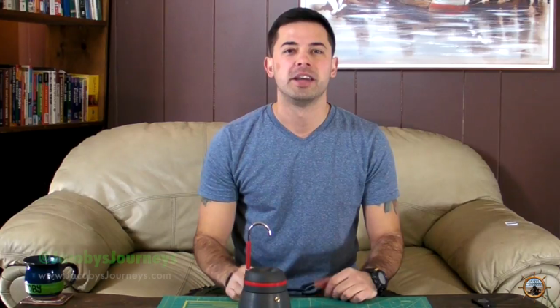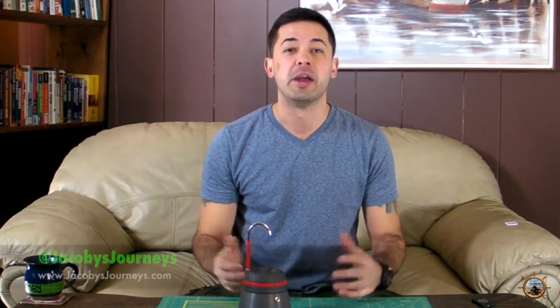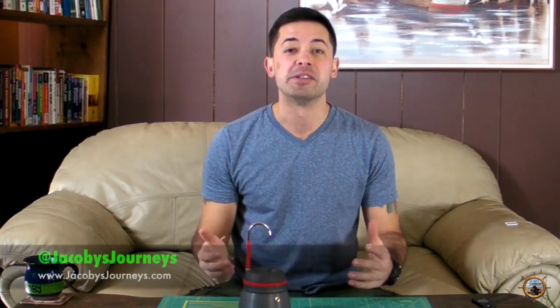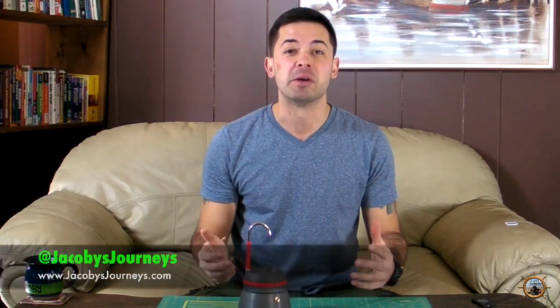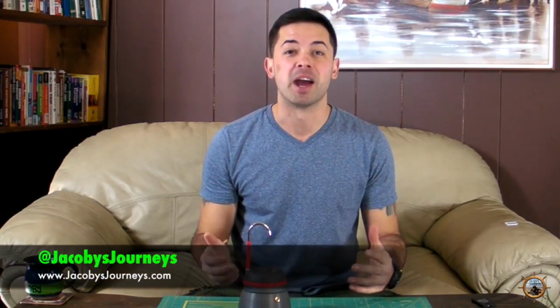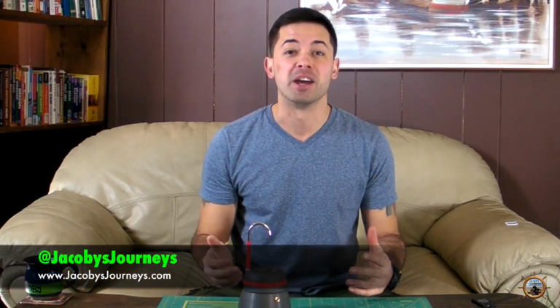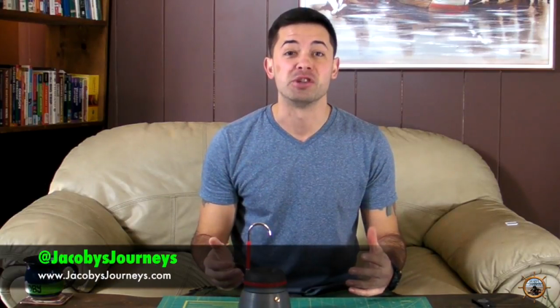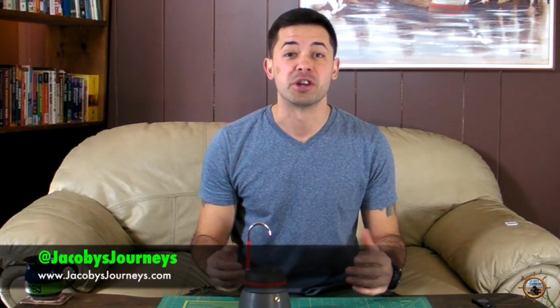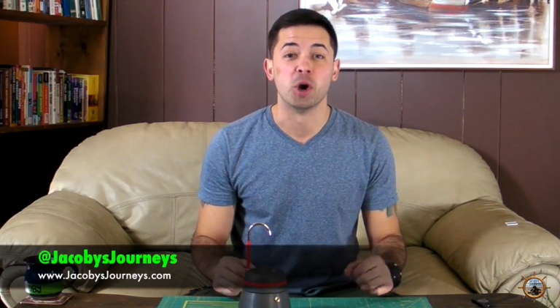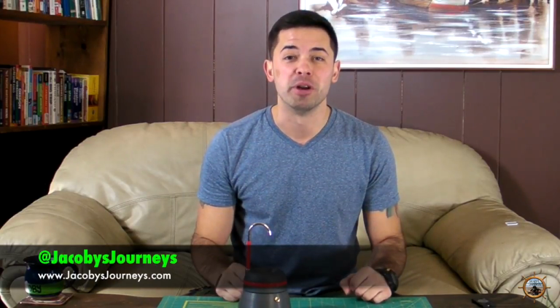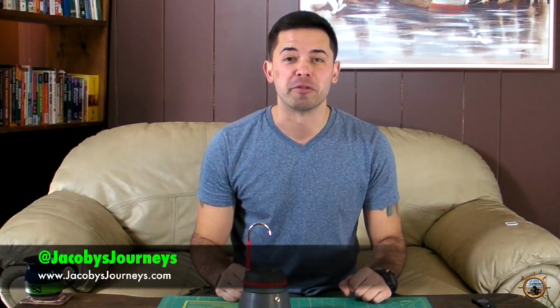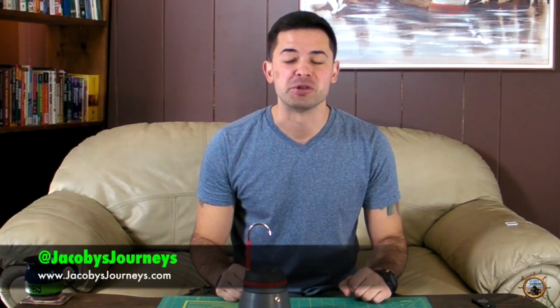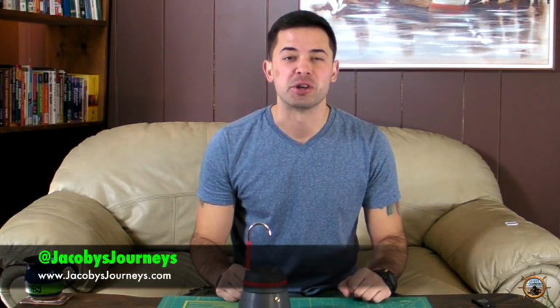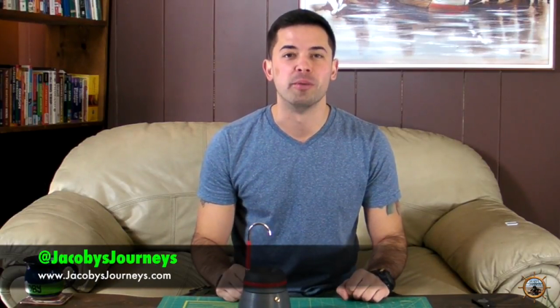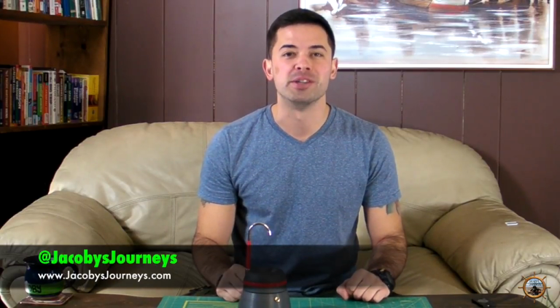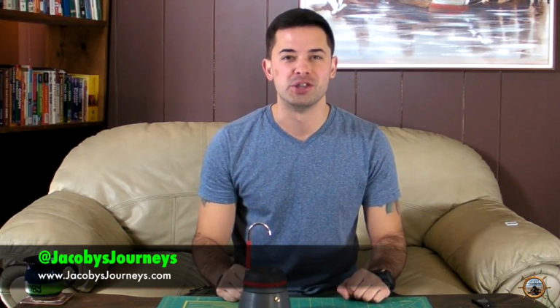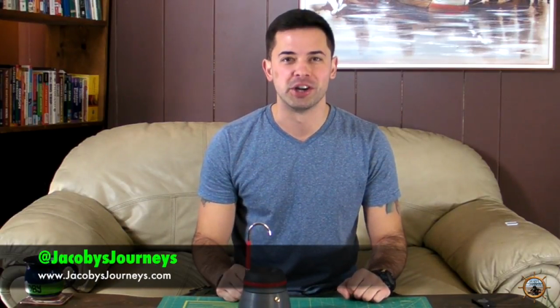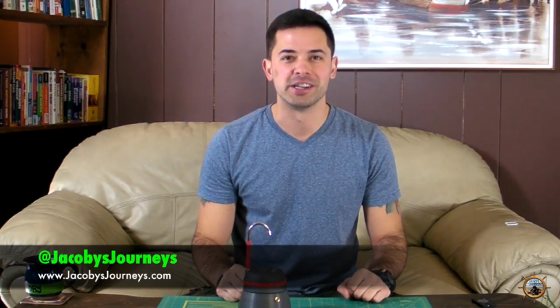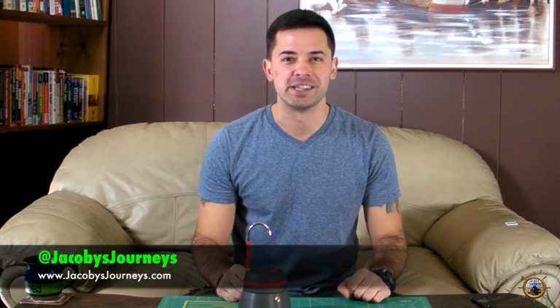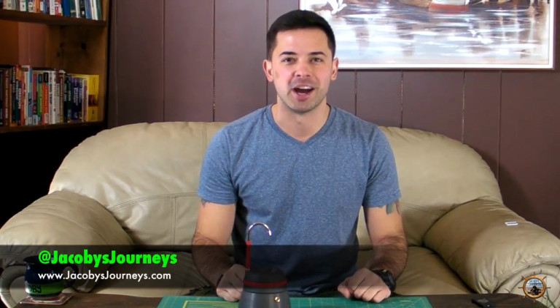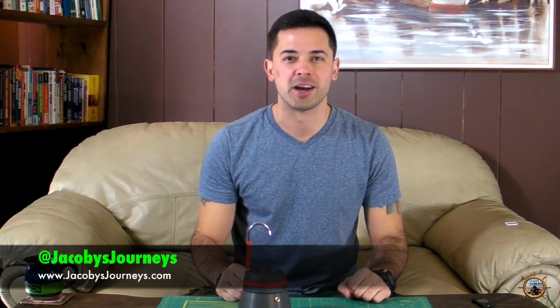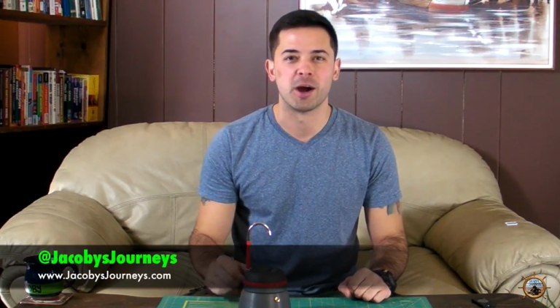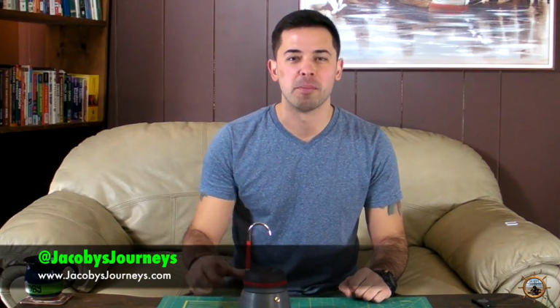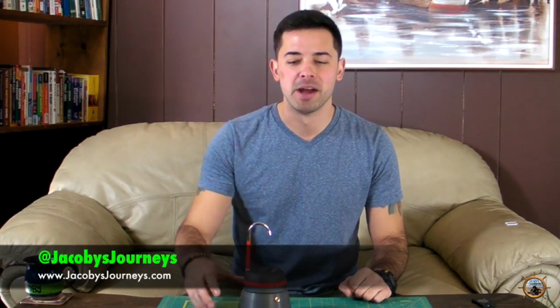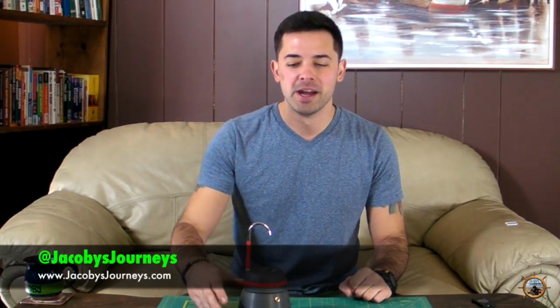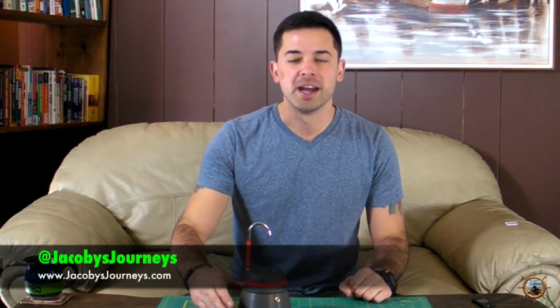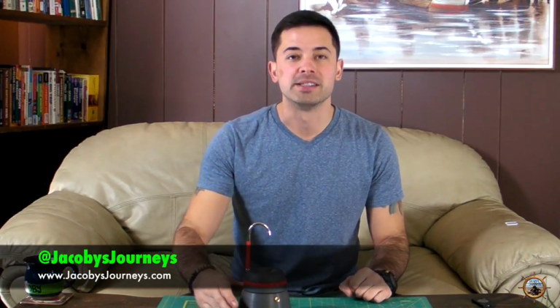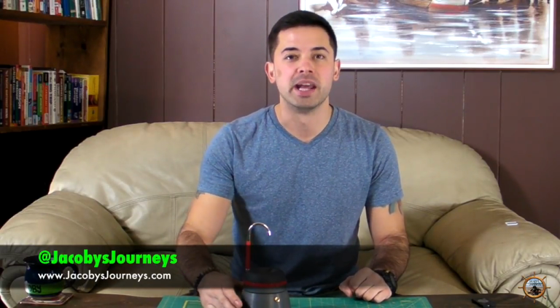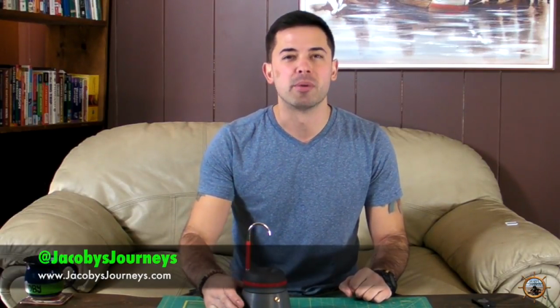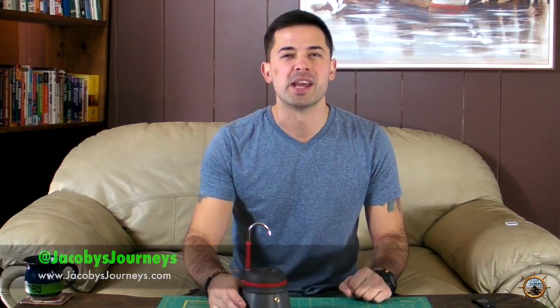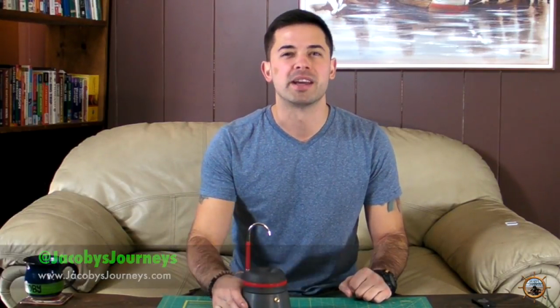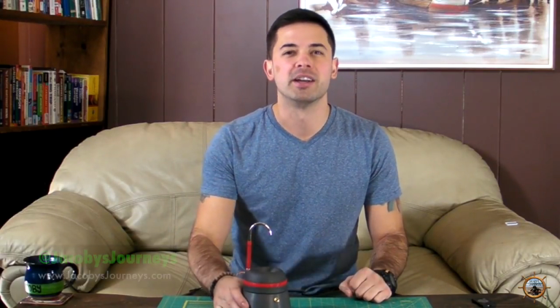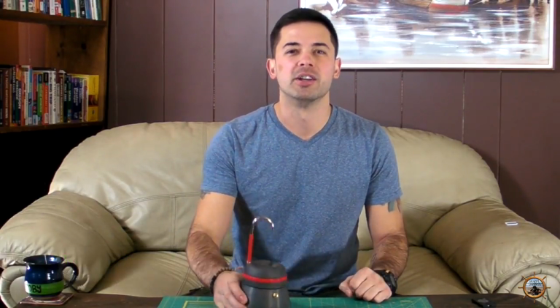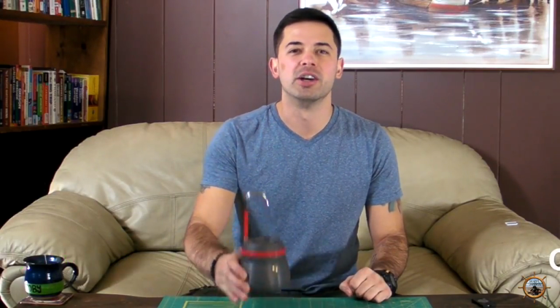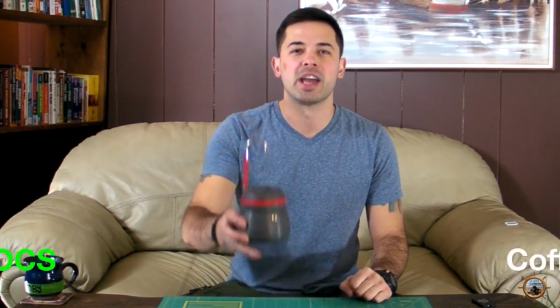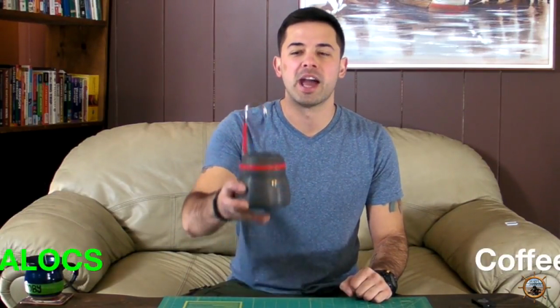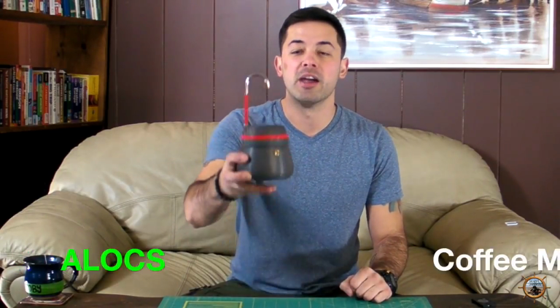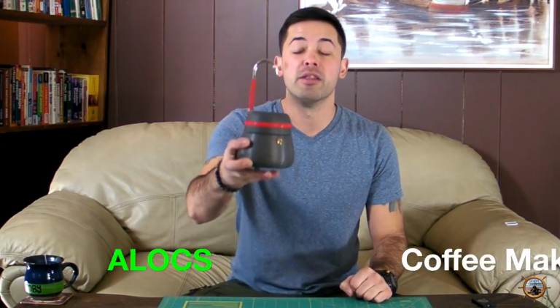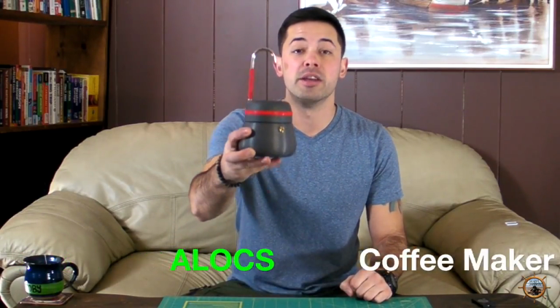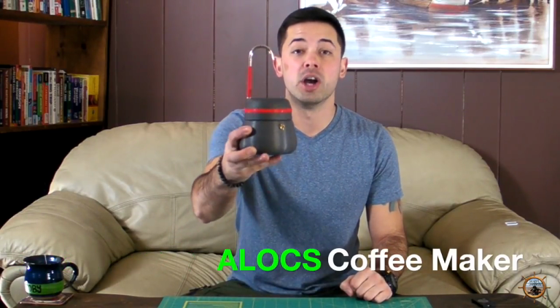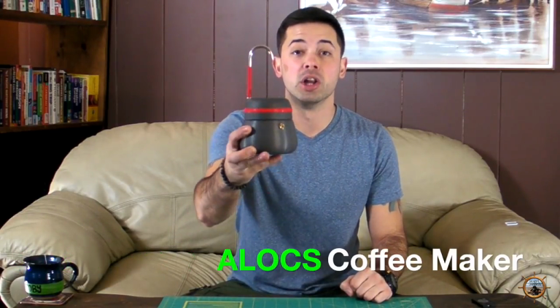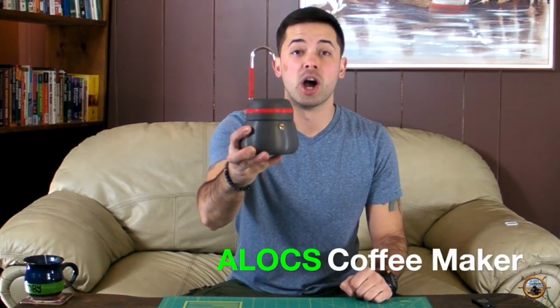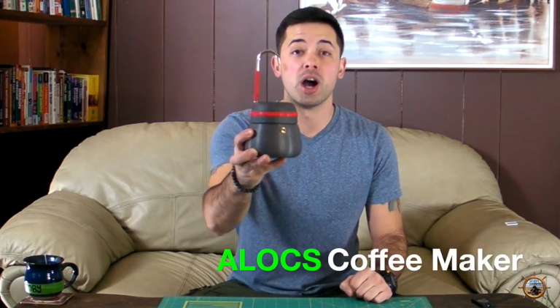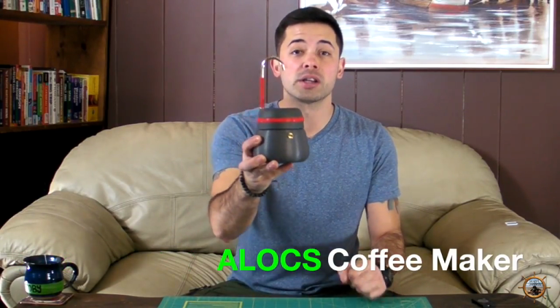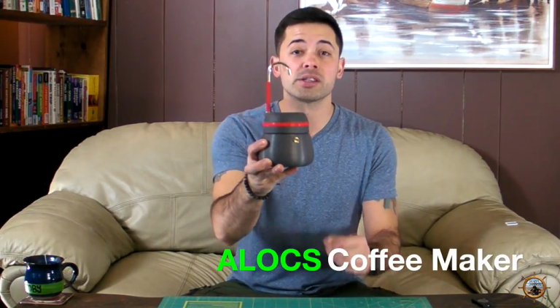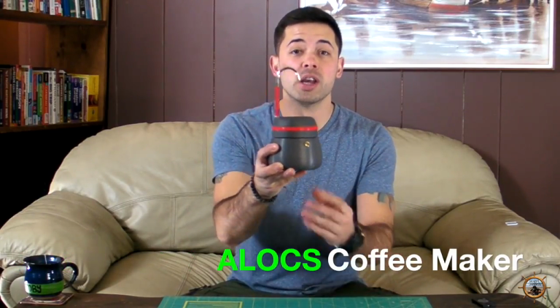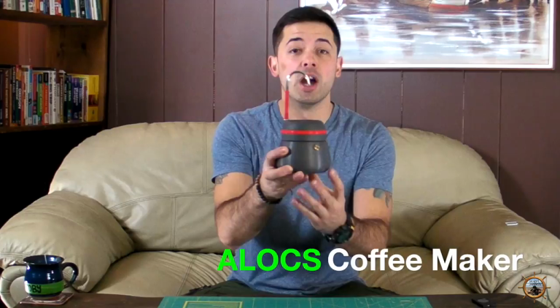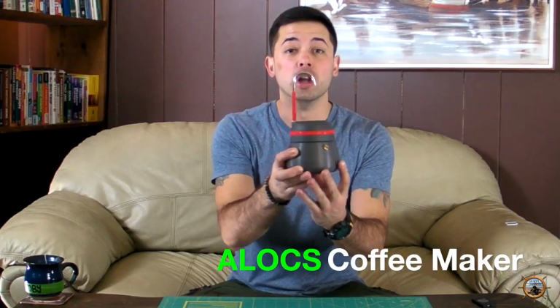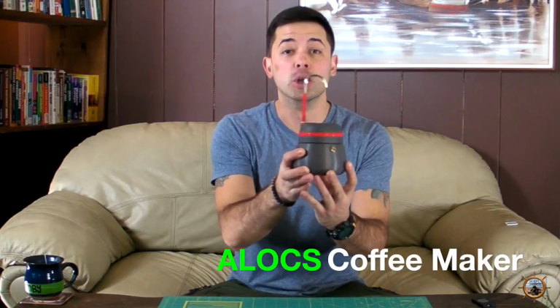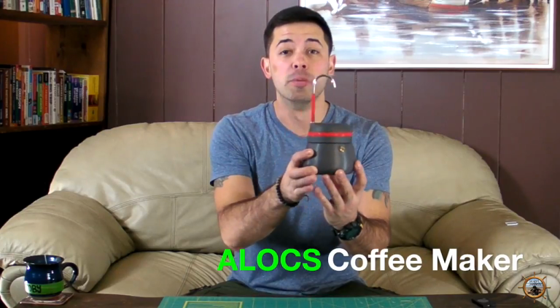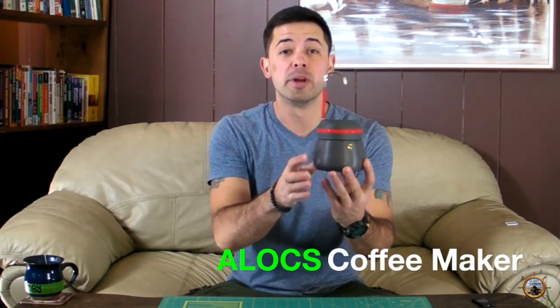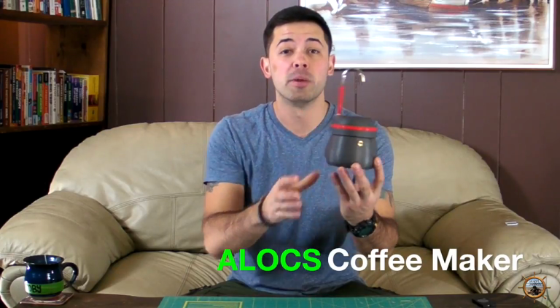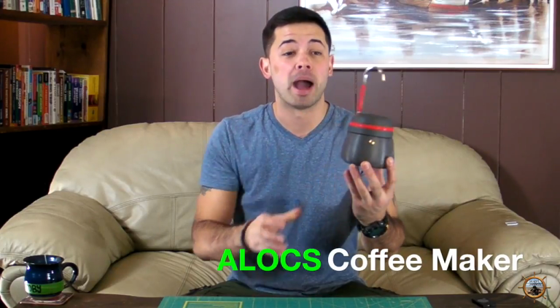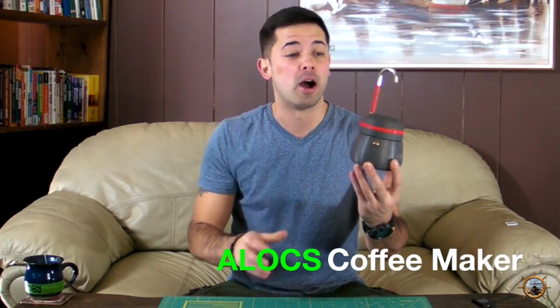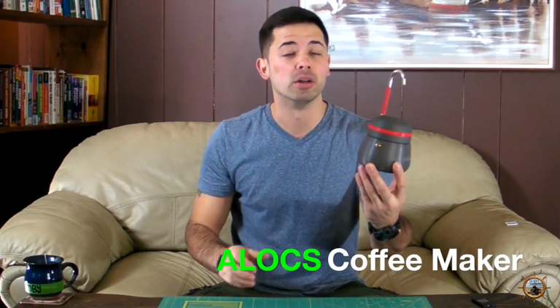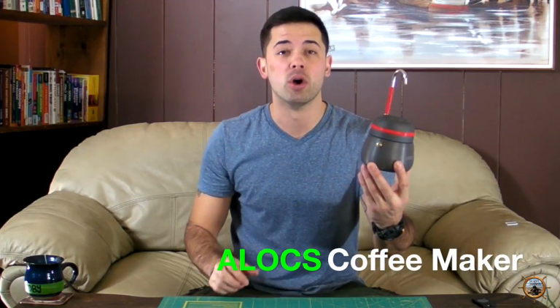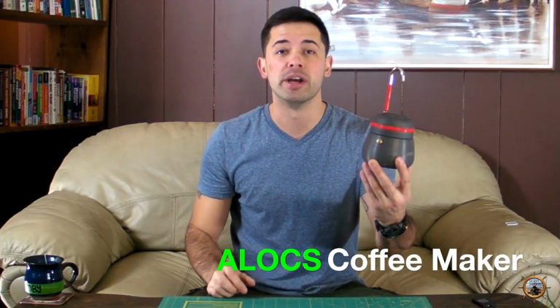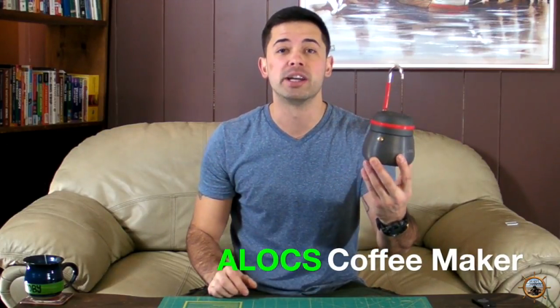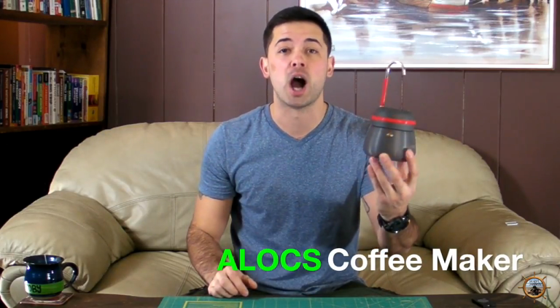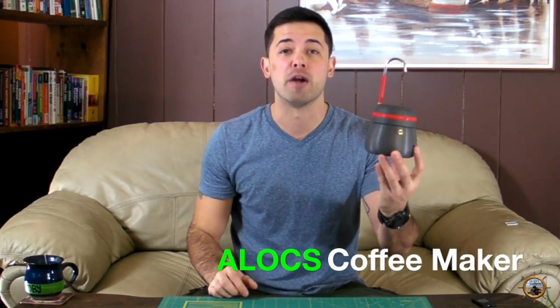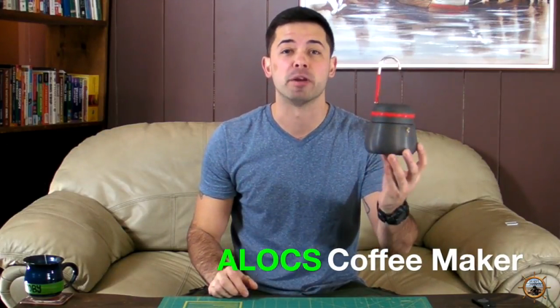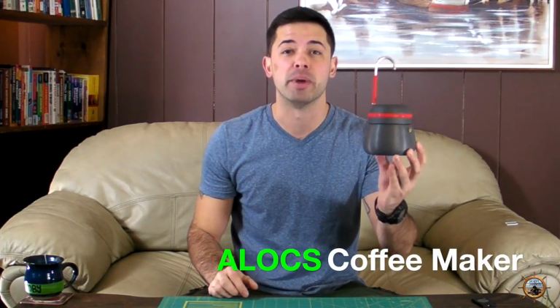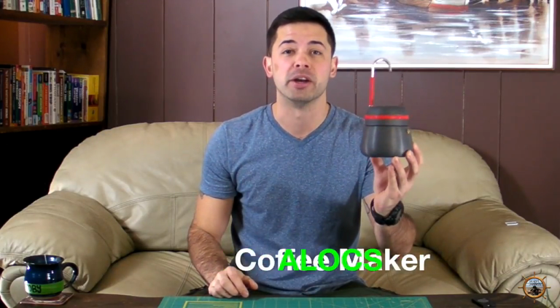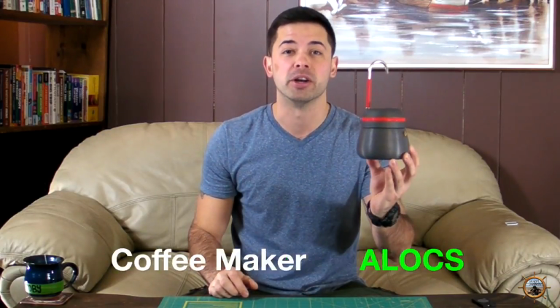Hey, what's up guys, Jacoby from jacobysjourneys.com and today we're taking a look at the Alox Aluminum Alloy Coffee Maker.